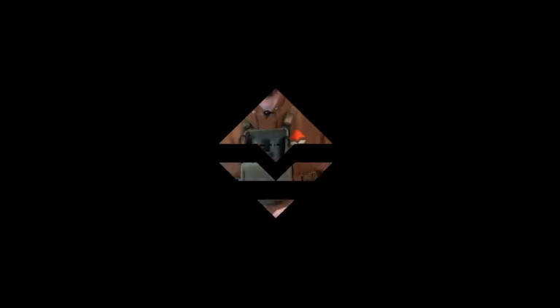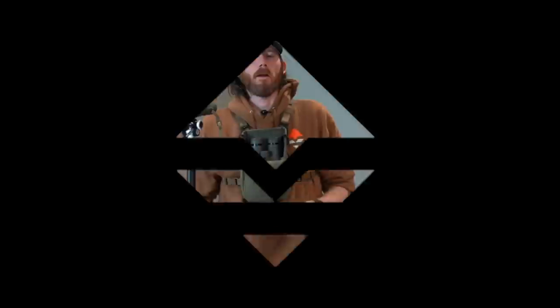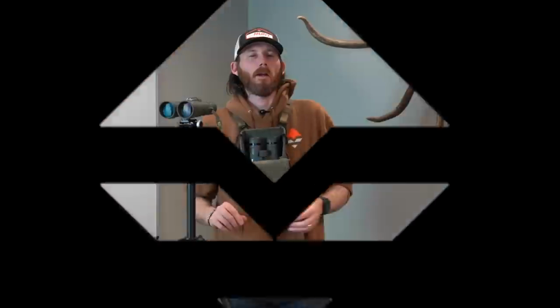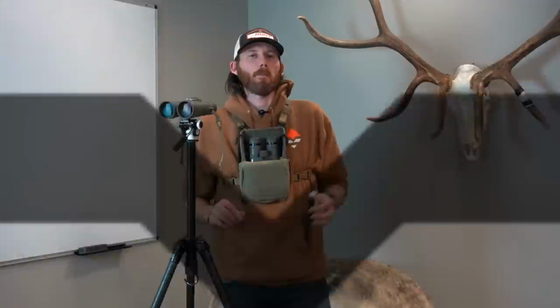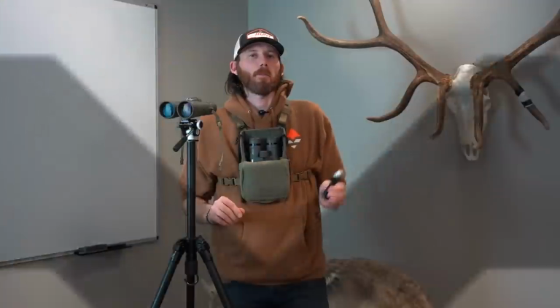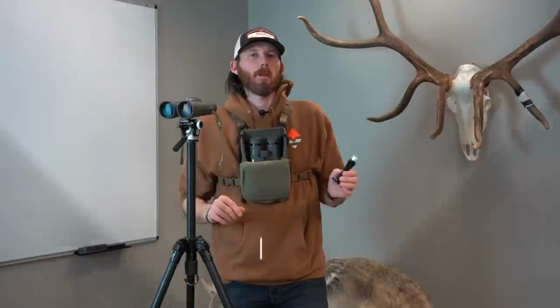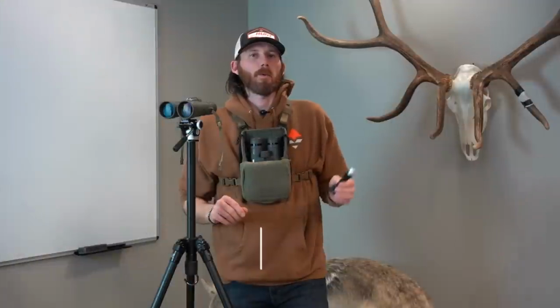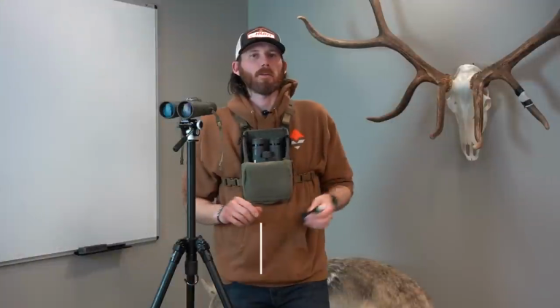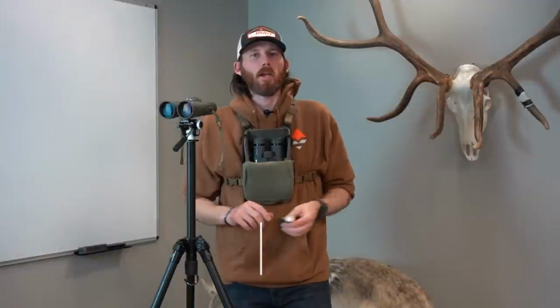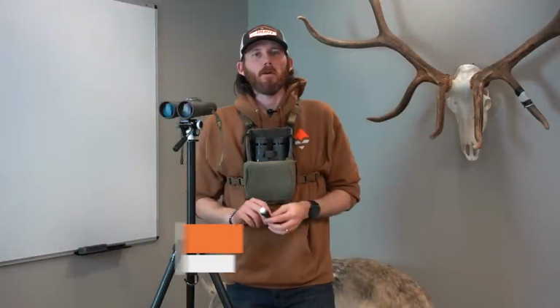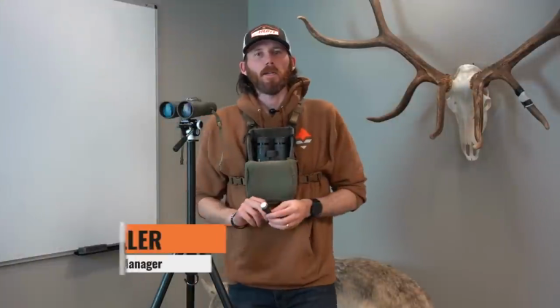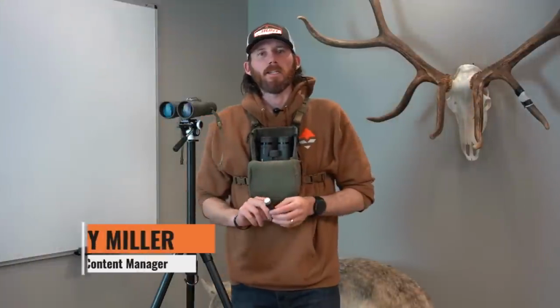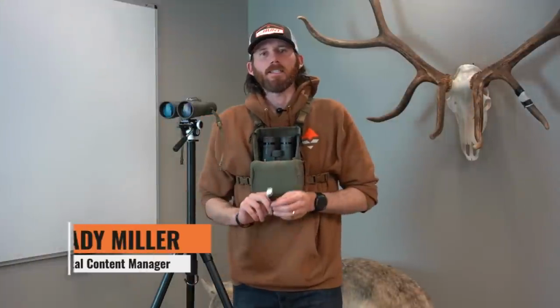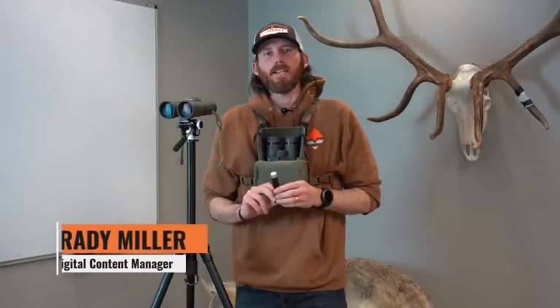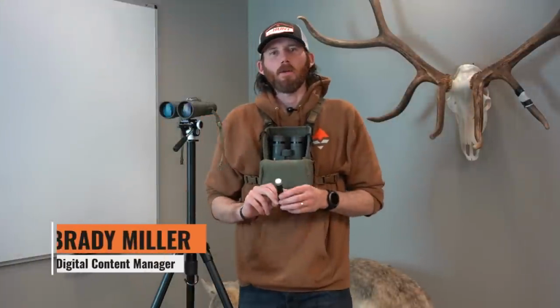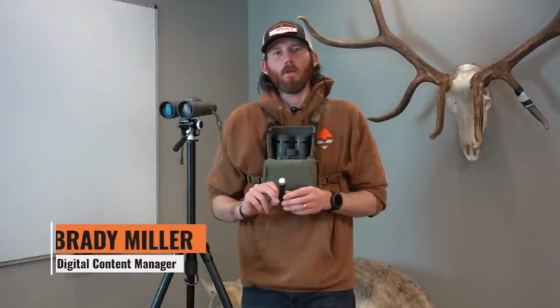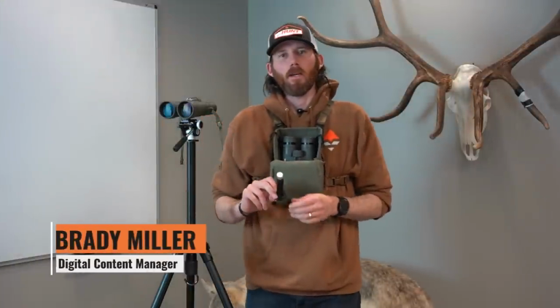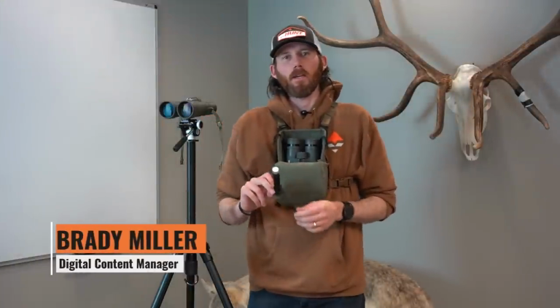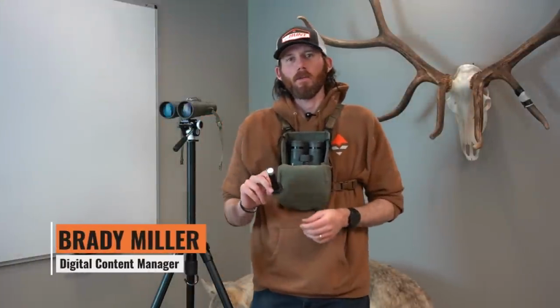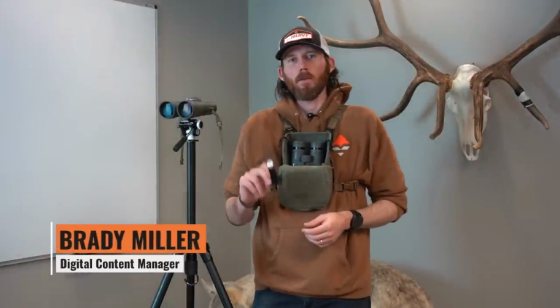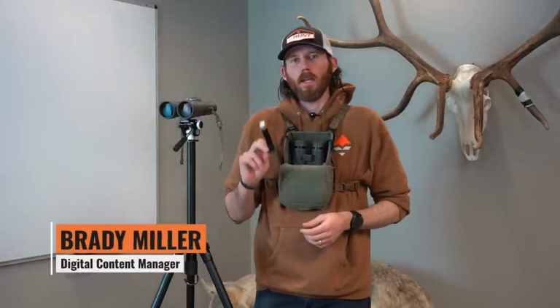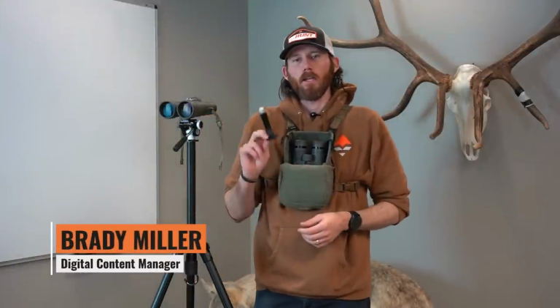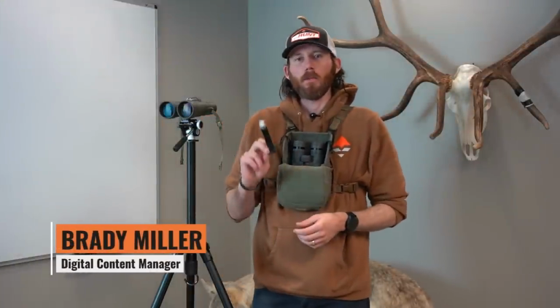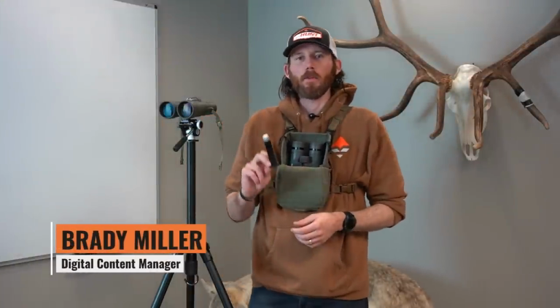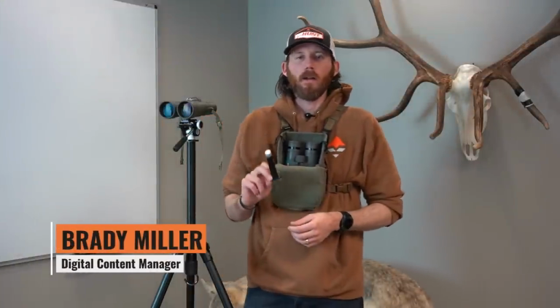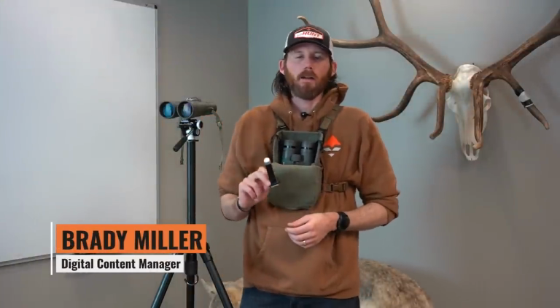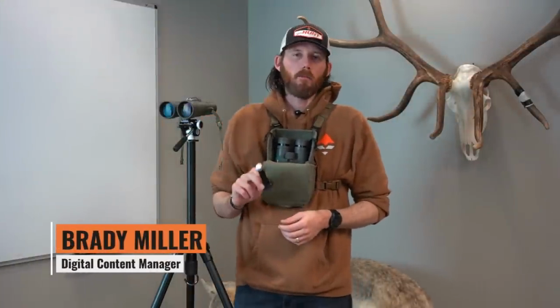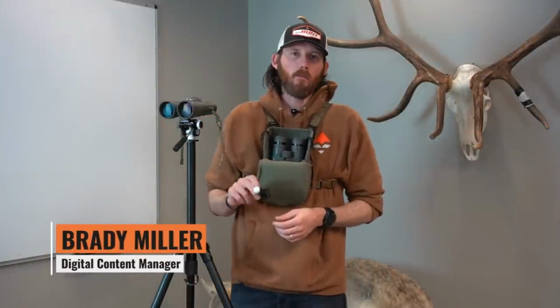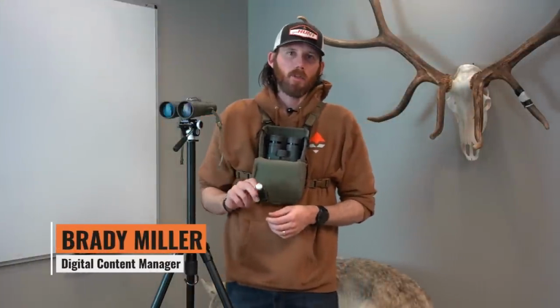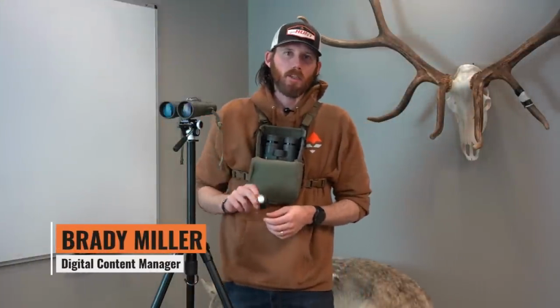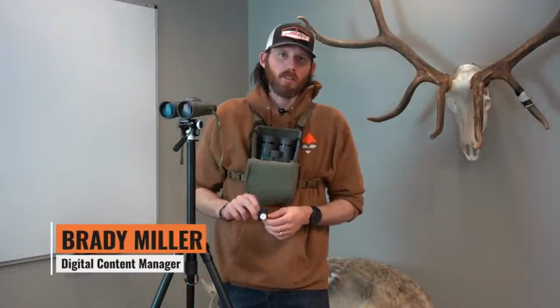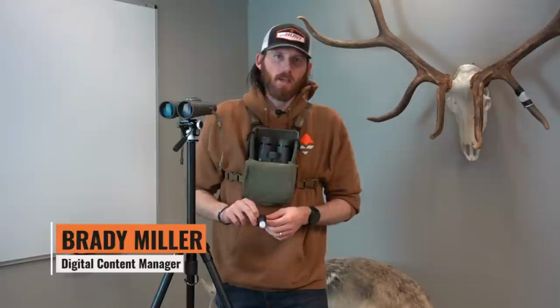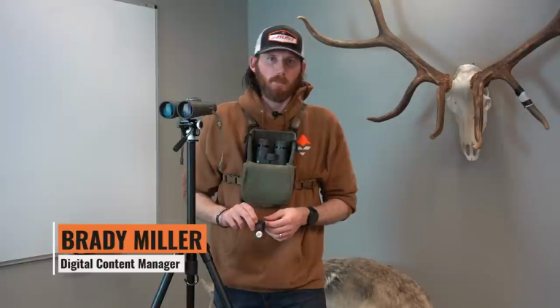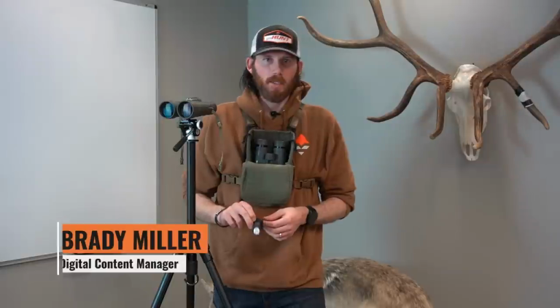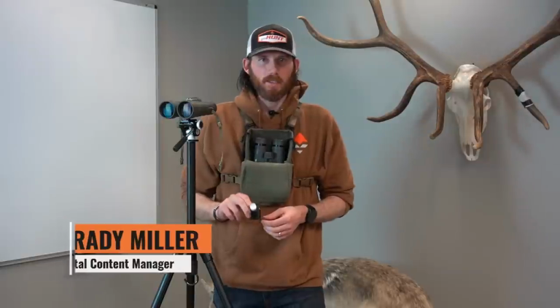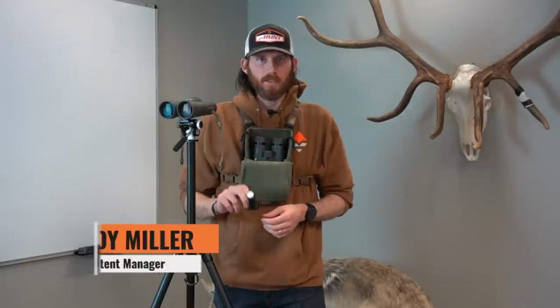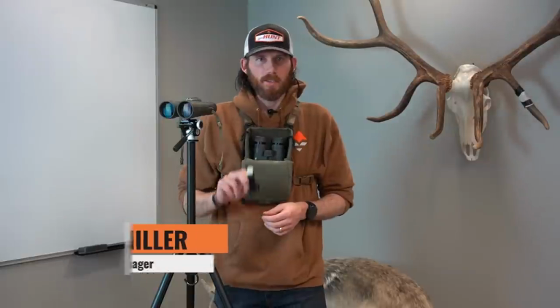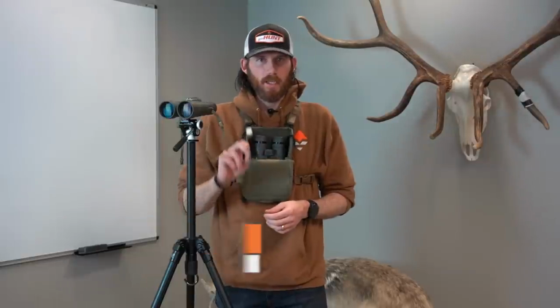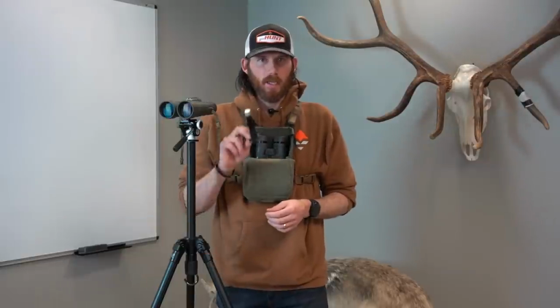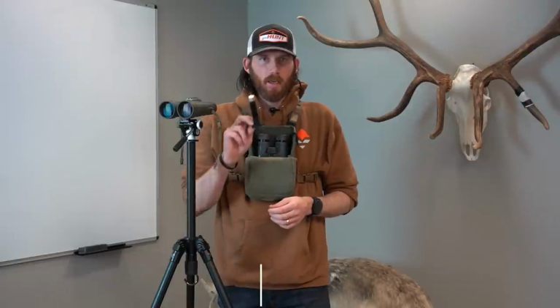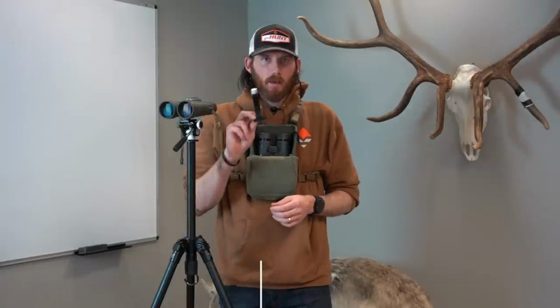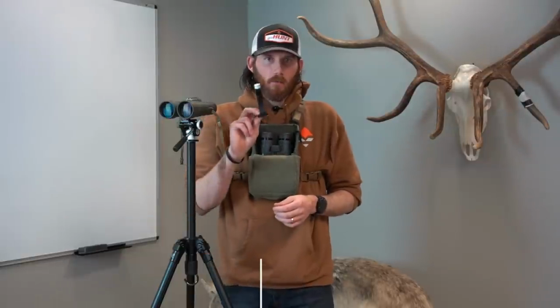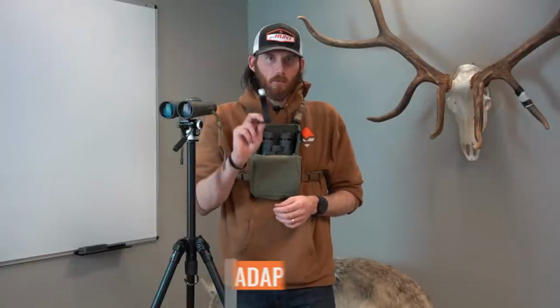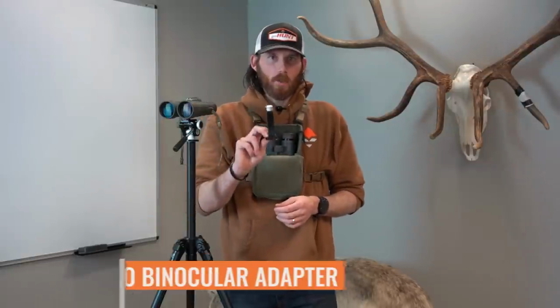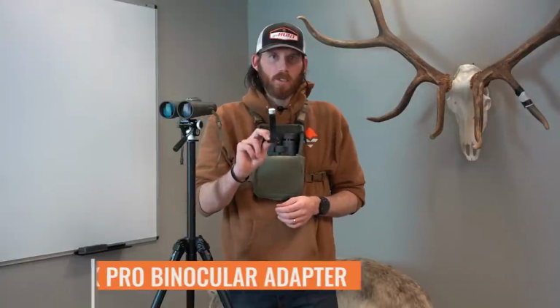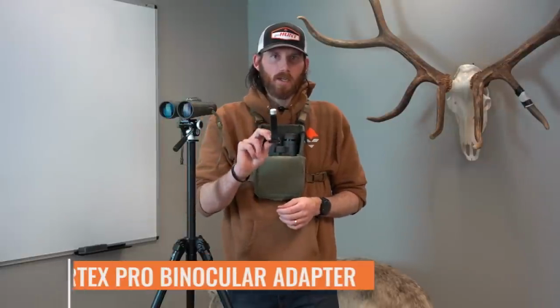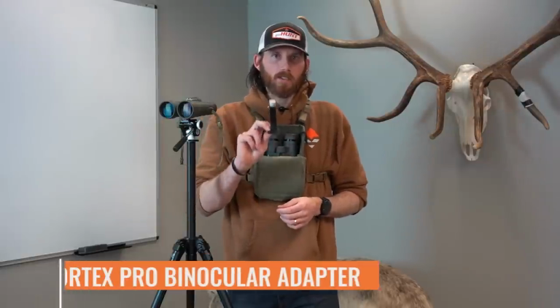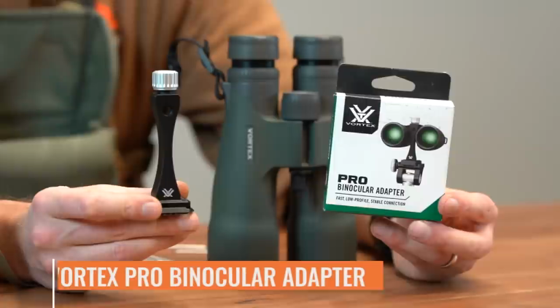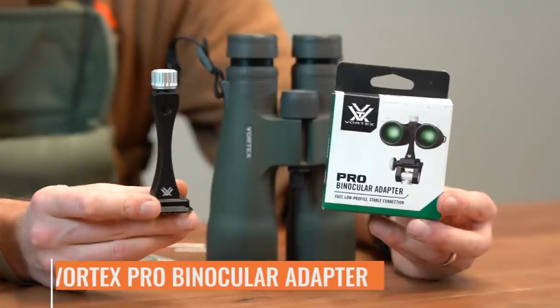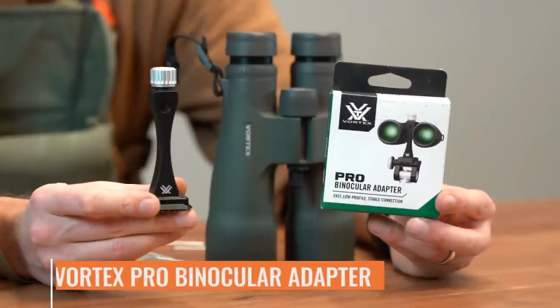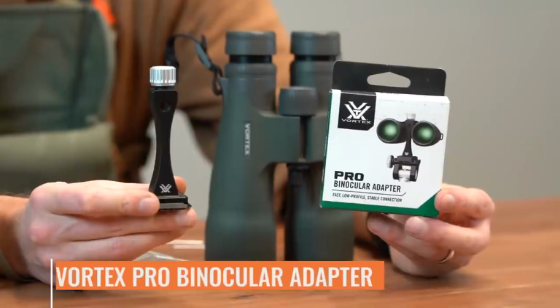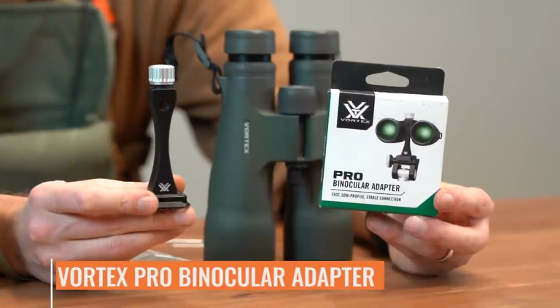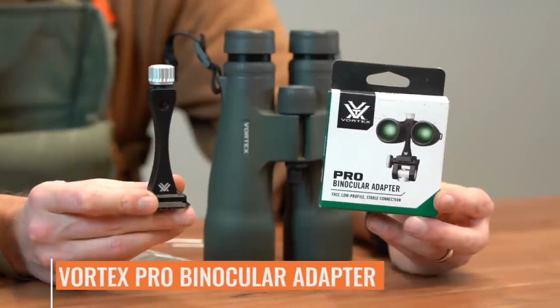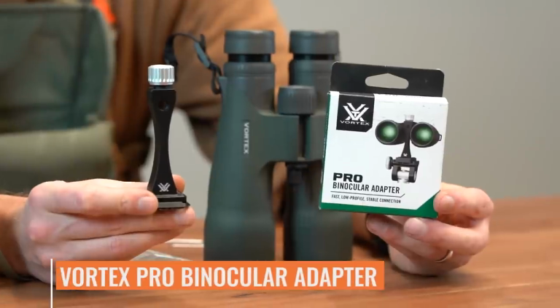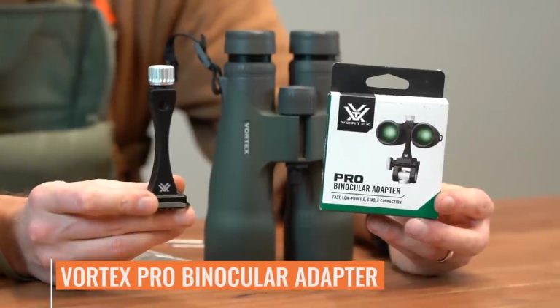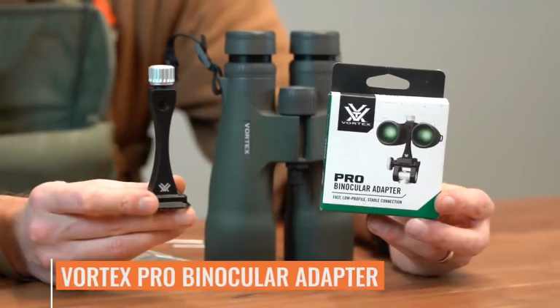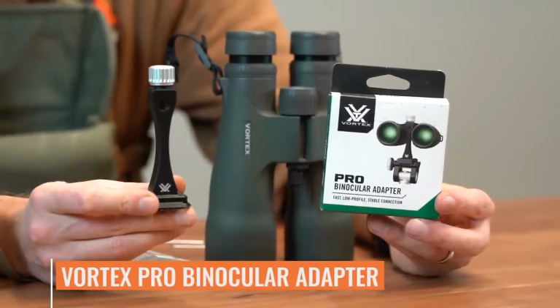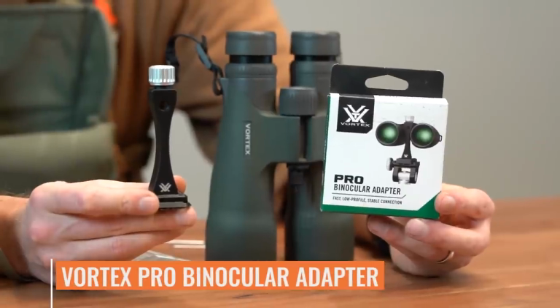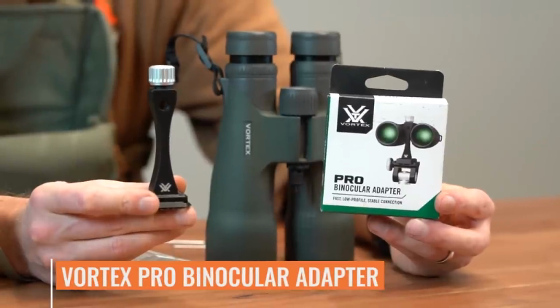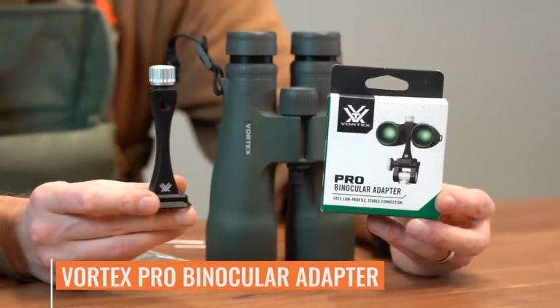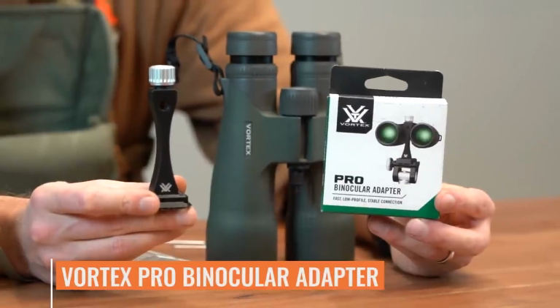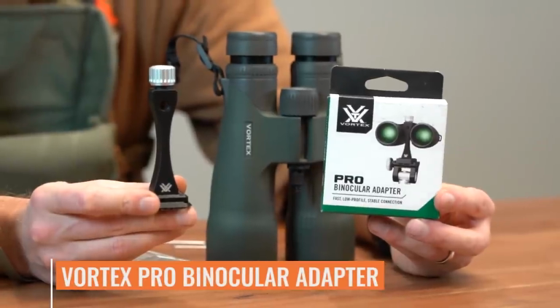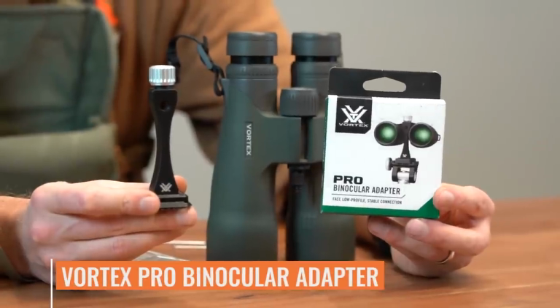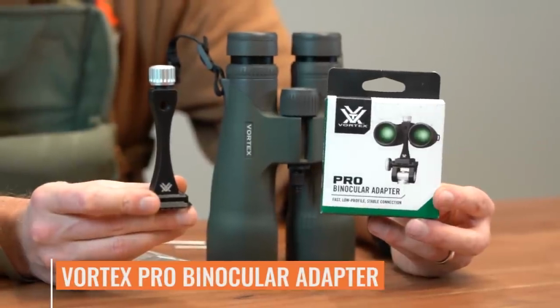Braidman with GoHunt, and today I want to walk you through a new product from Vortex Optics. This is the Vortex Pro Binocular Adapter.